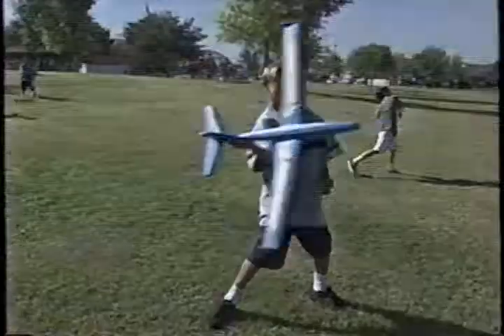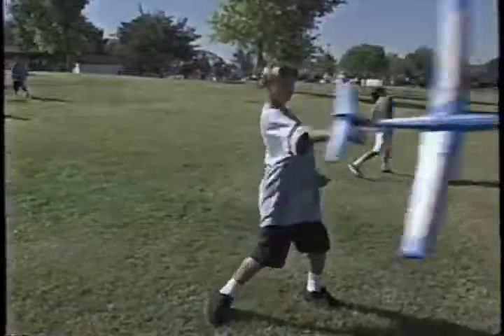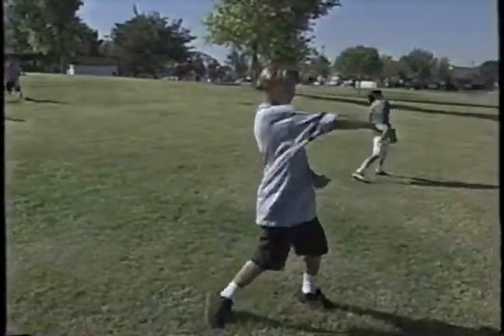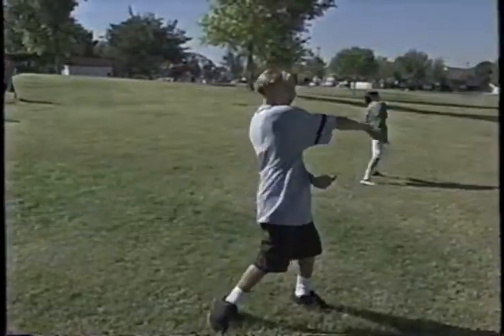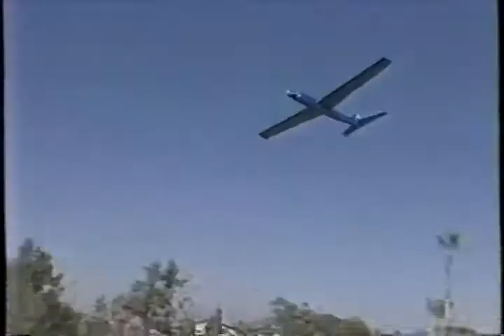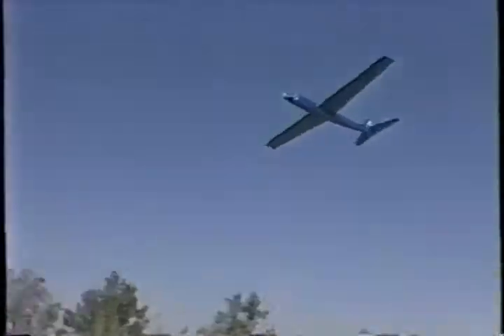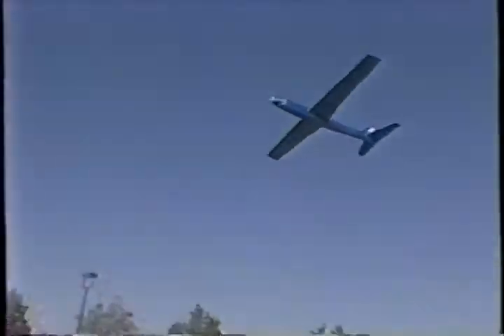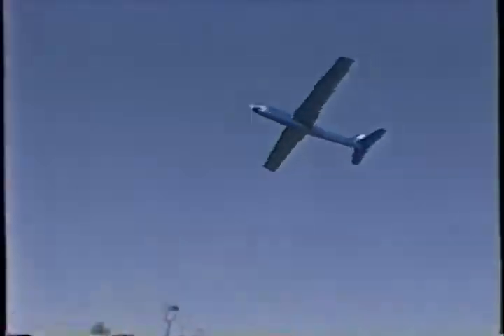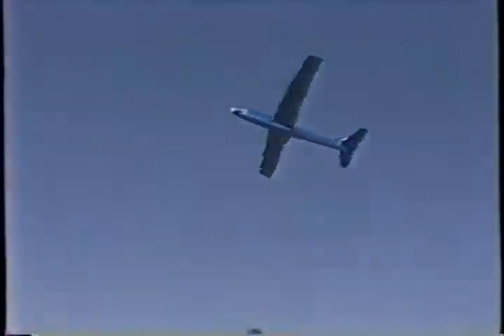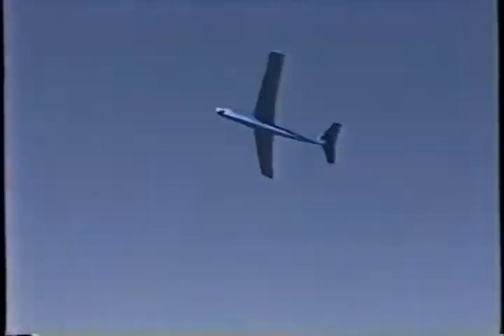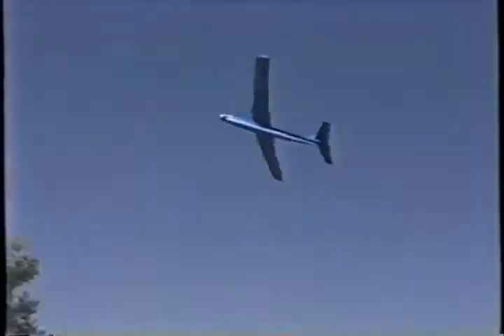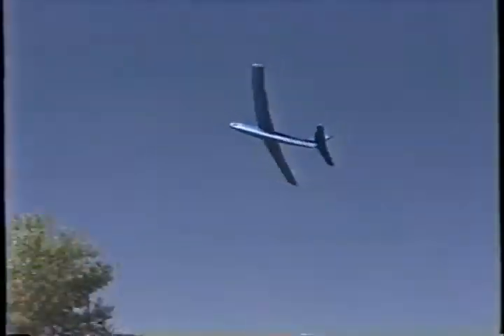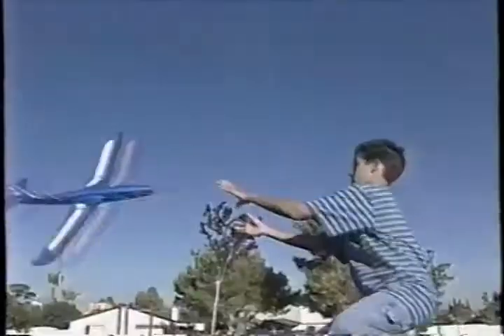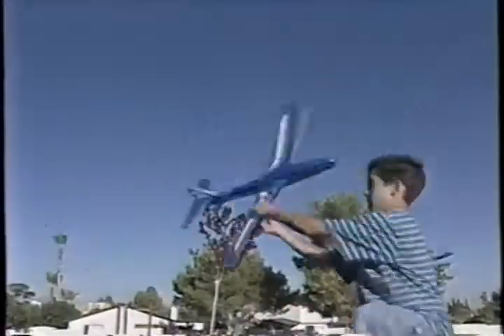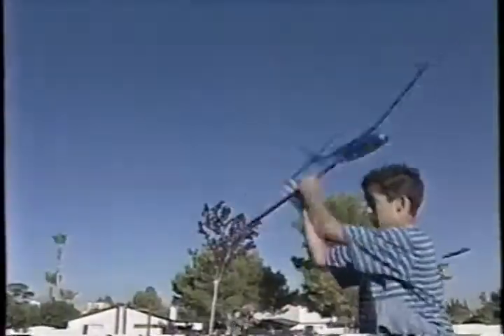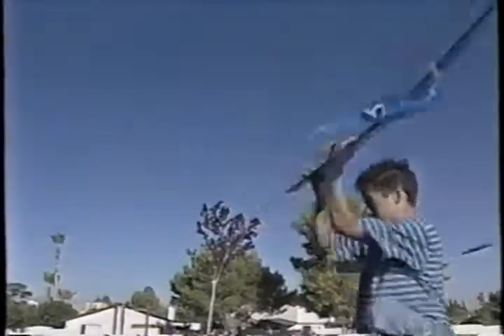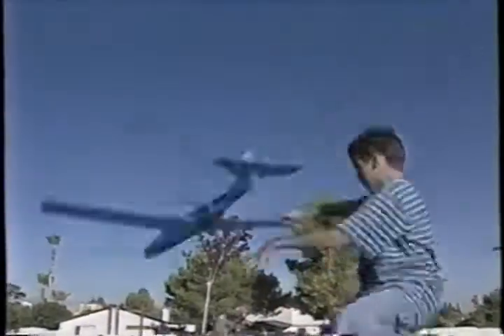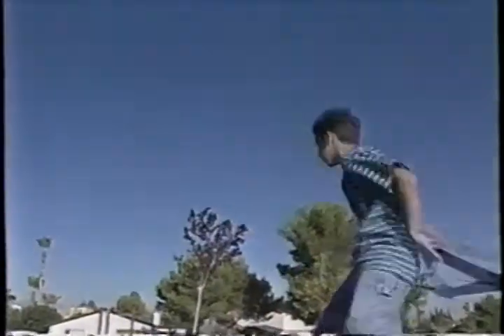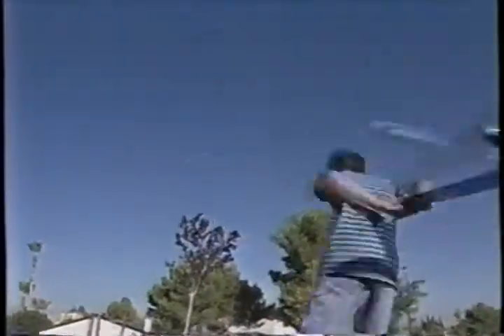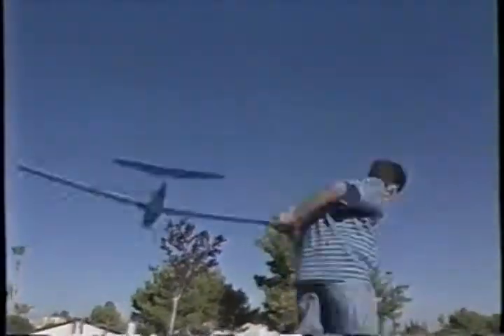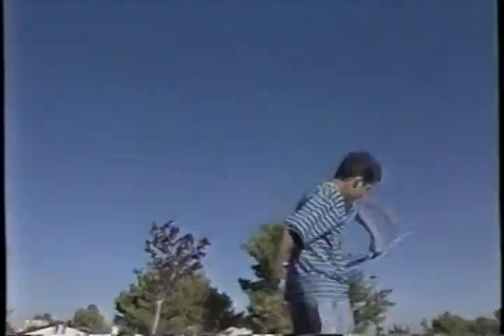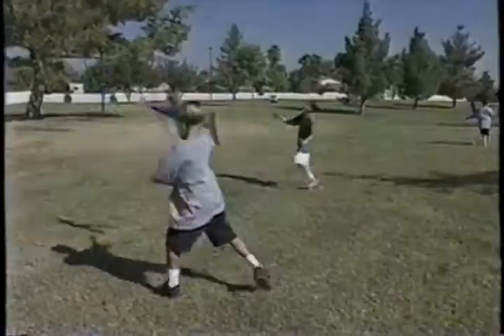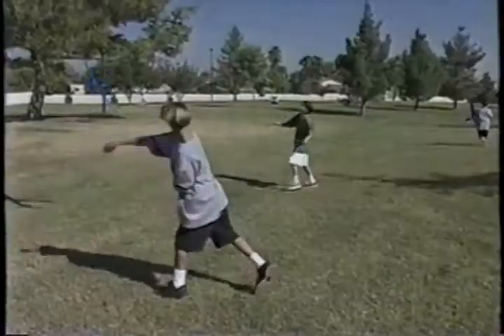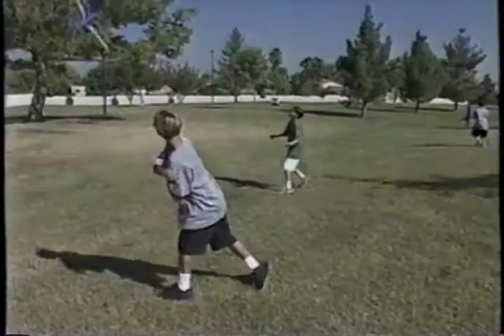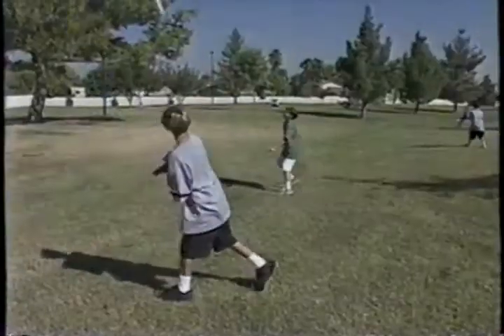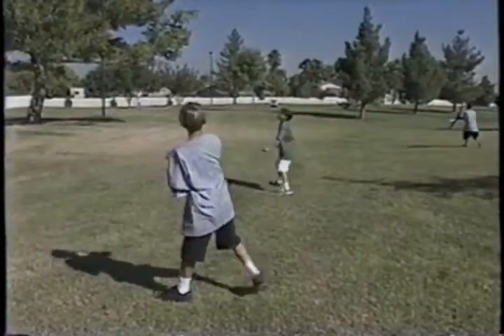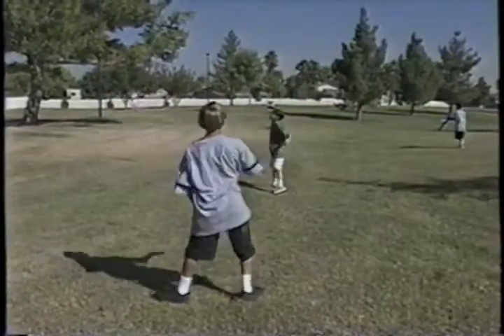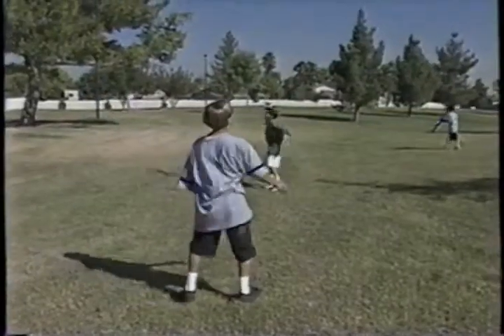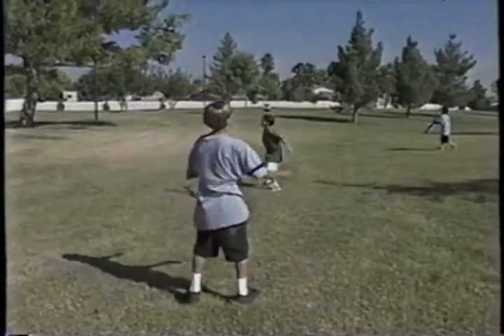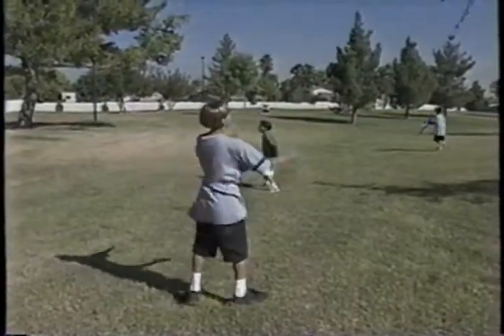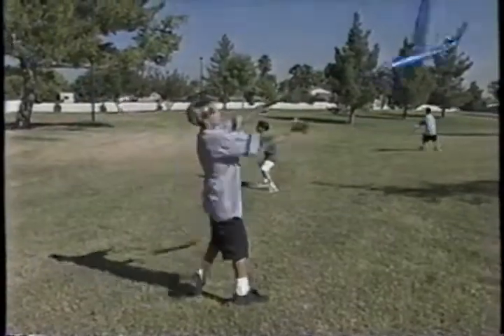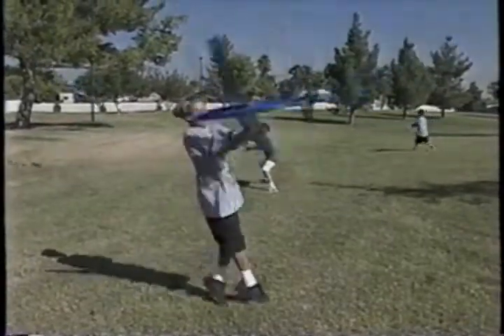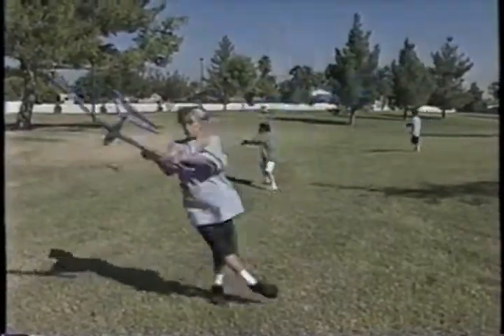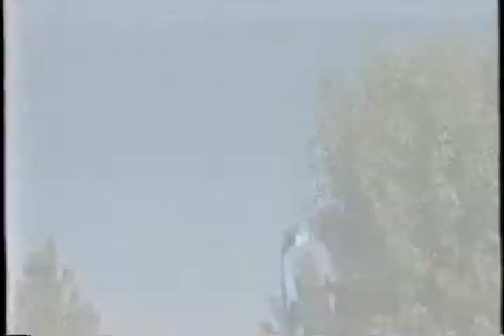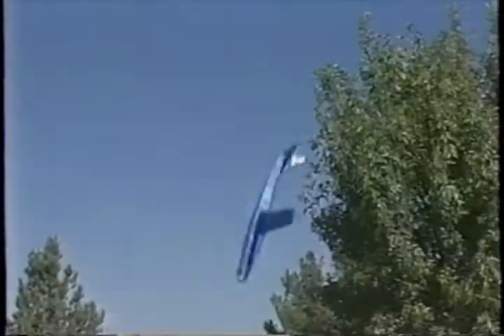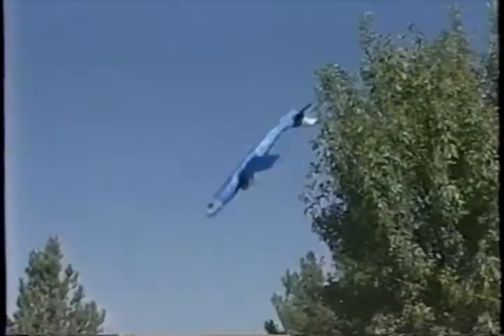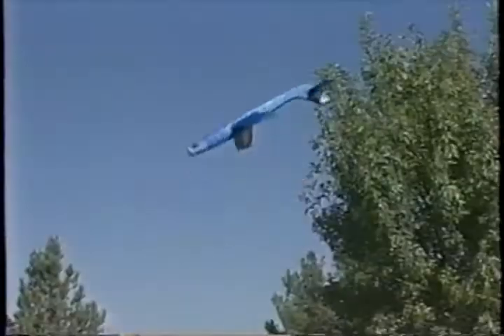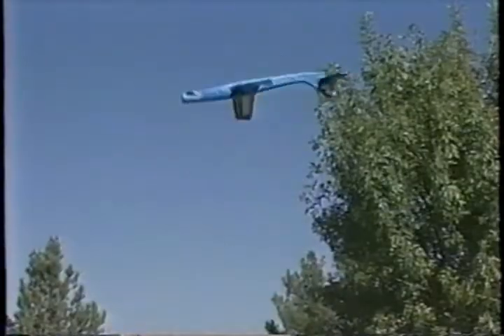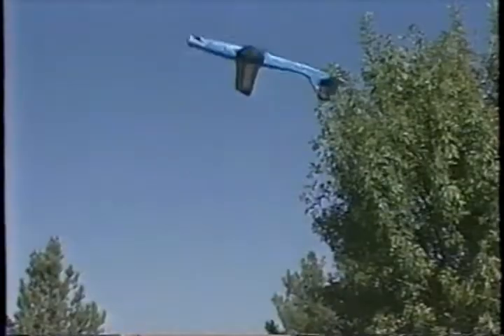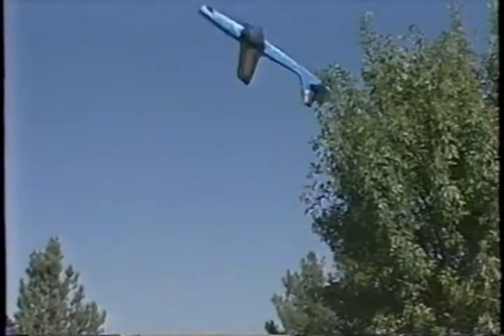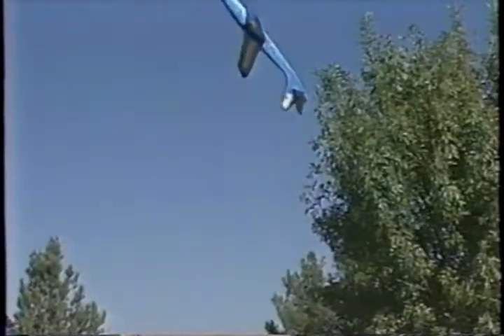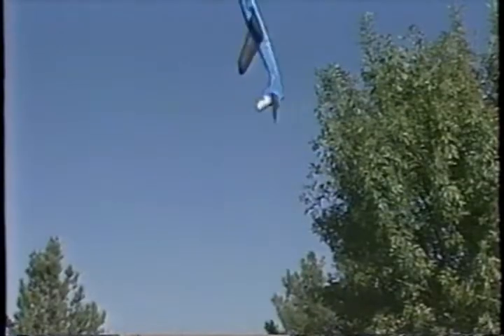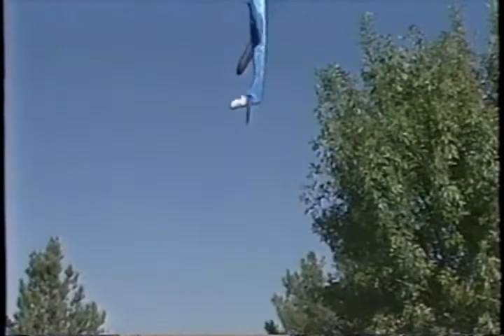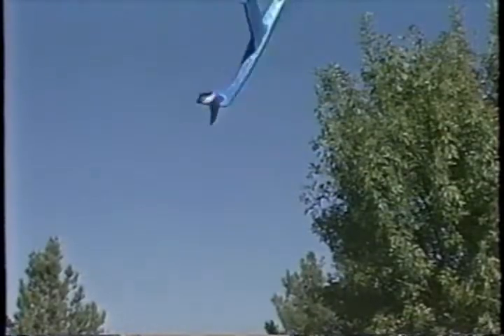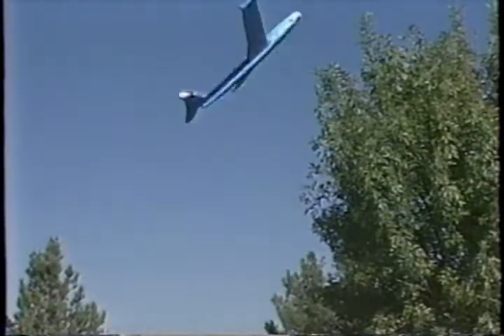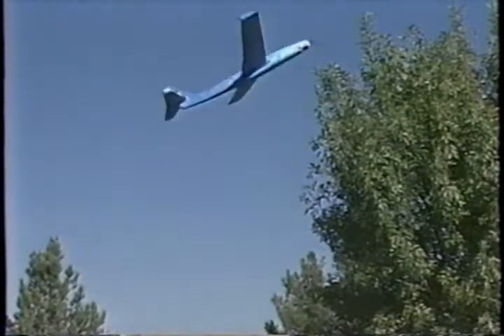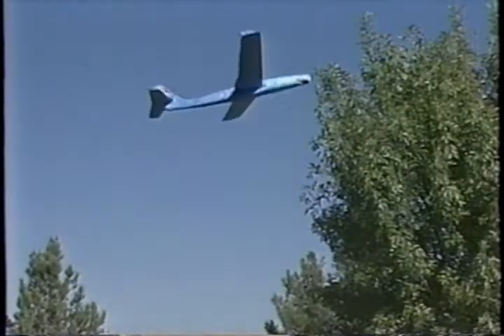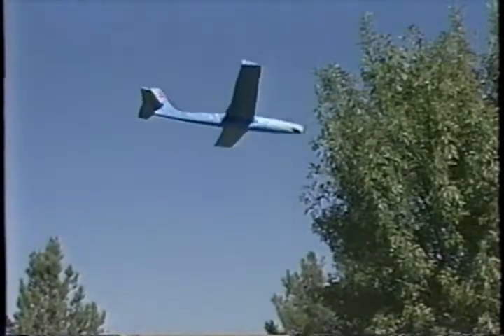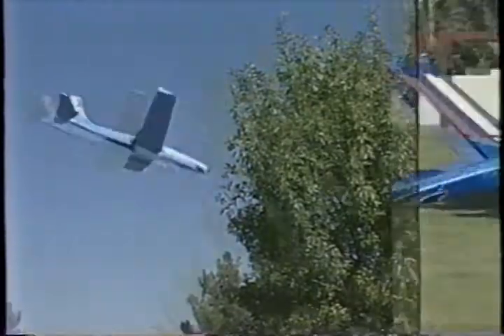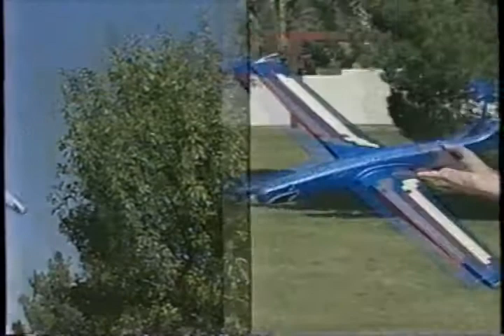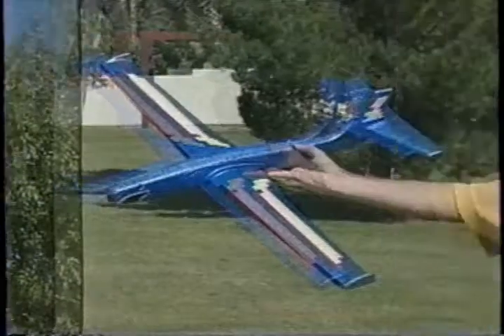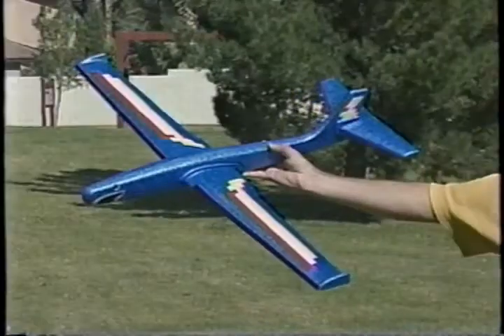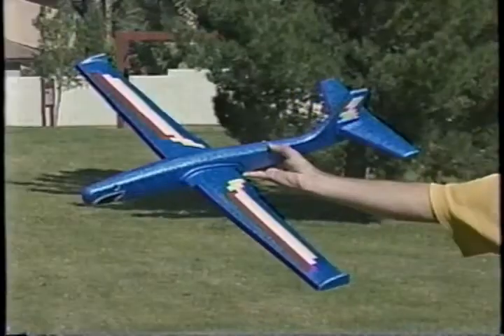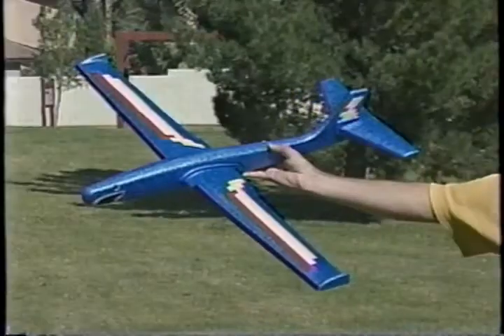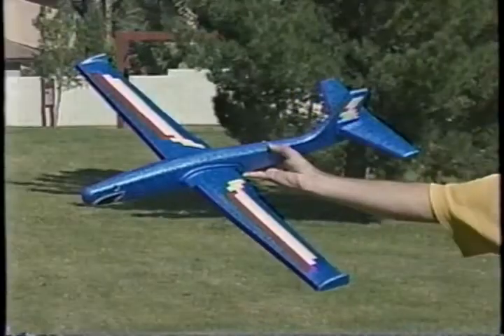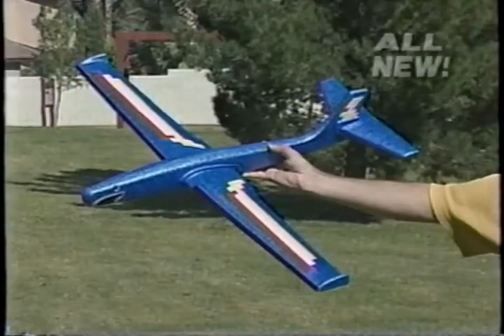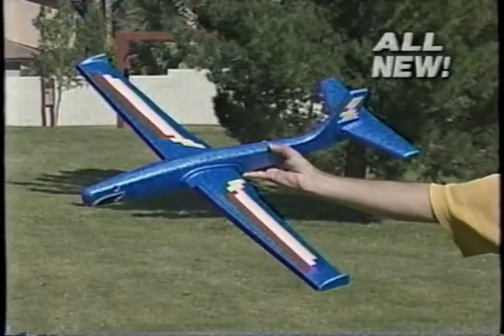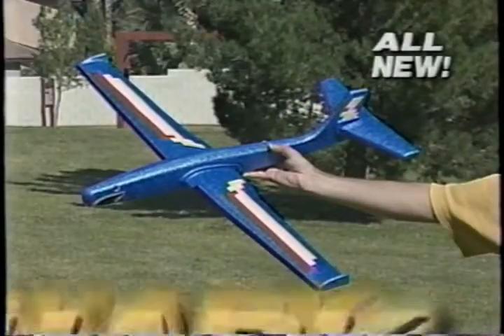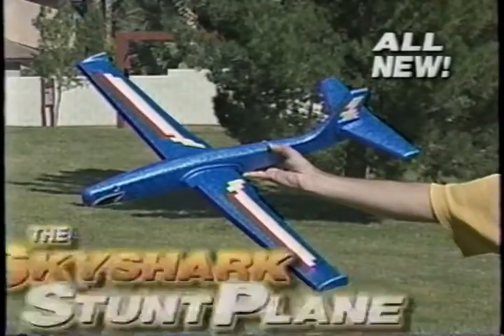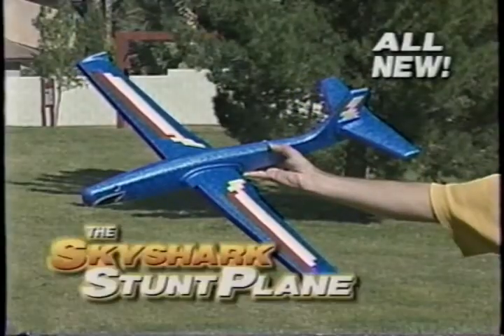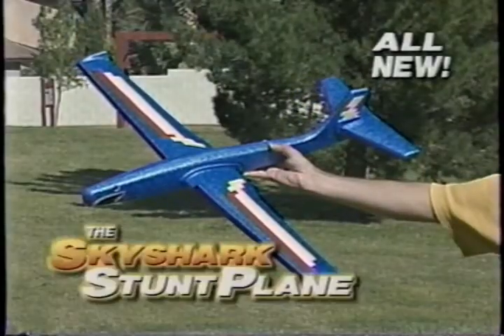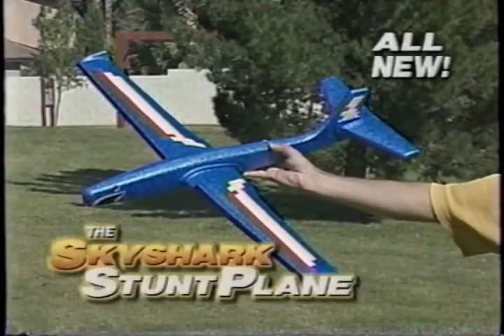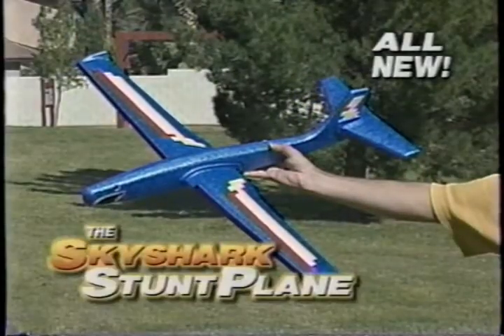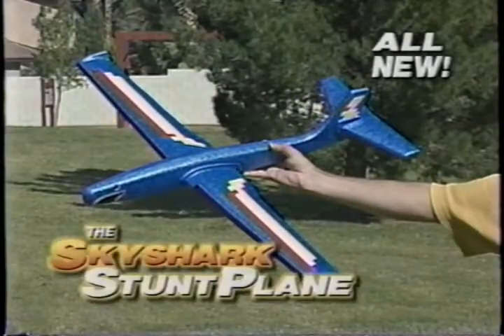You can fly them, you can loop them, you can spin them, you can swoop them, cause they're hot, they're real. It's finally here, the amazing new Sky Shark Stunt Plane.